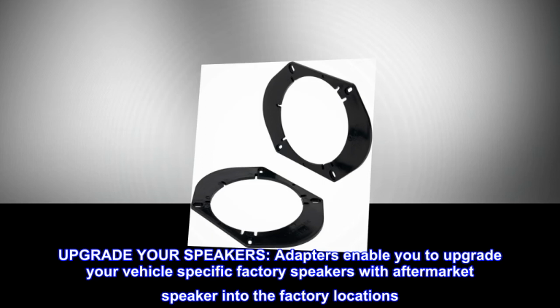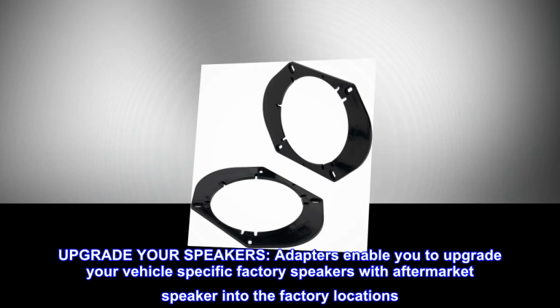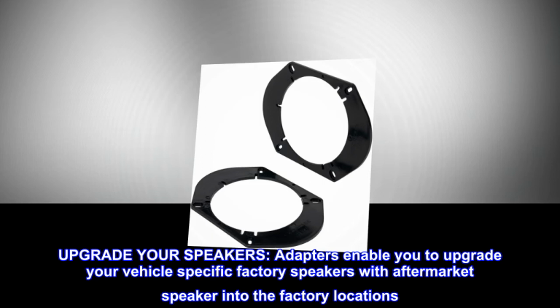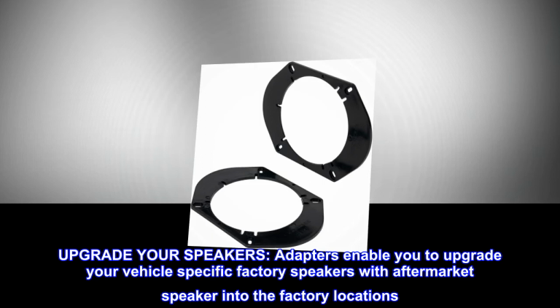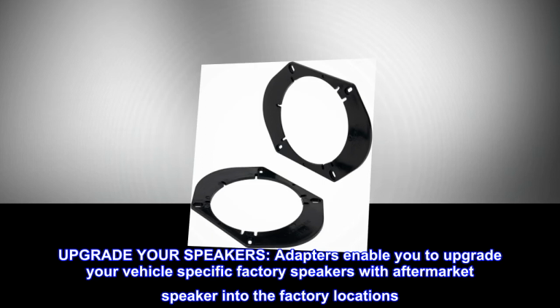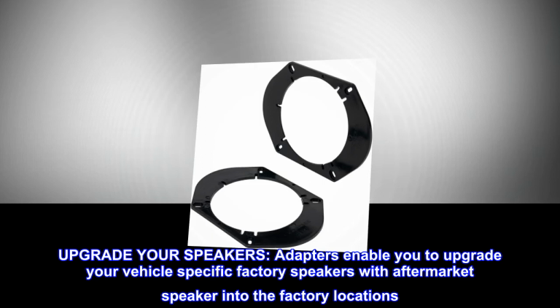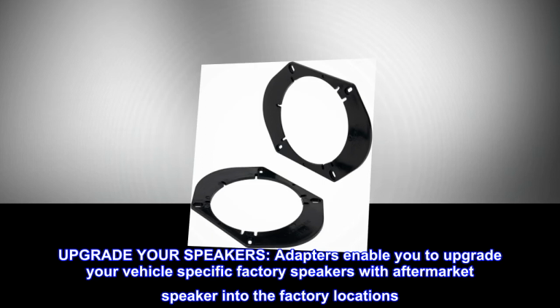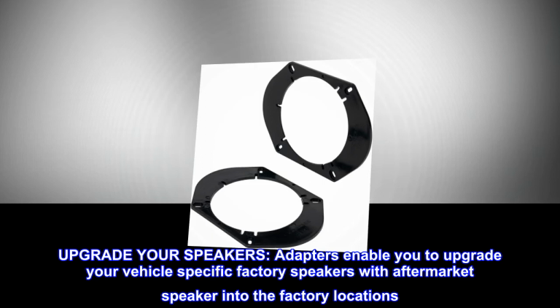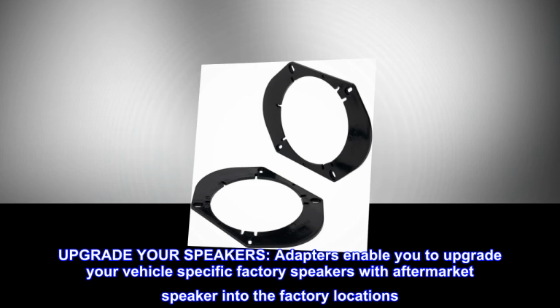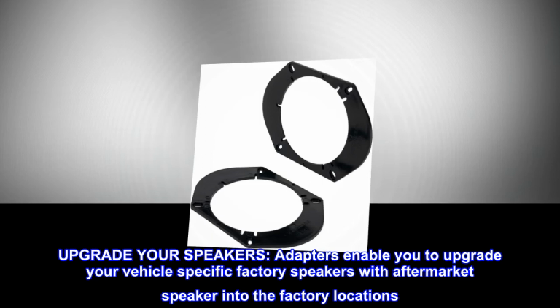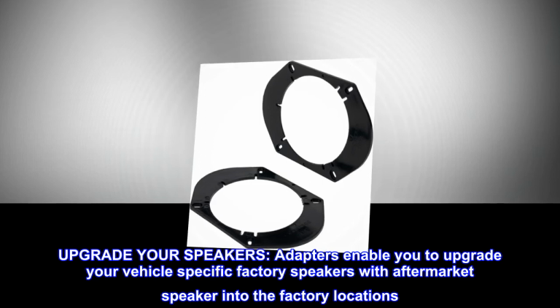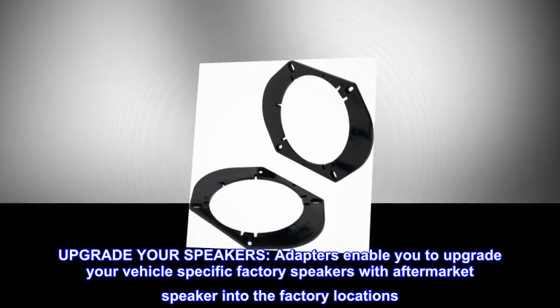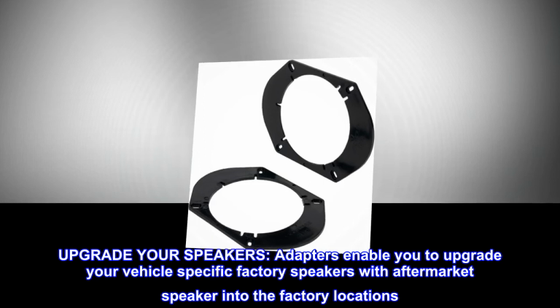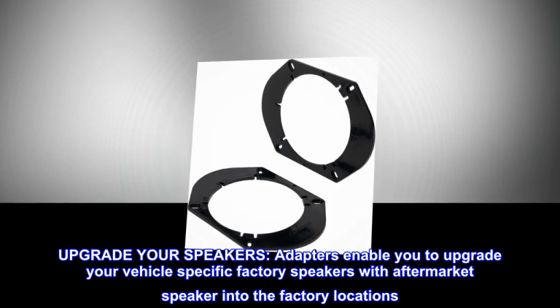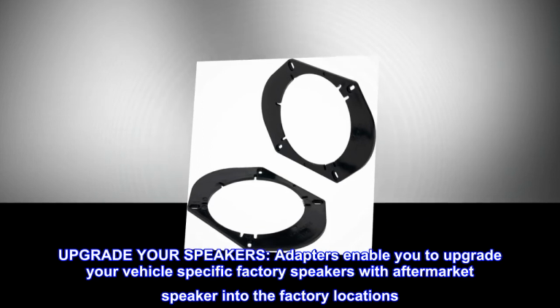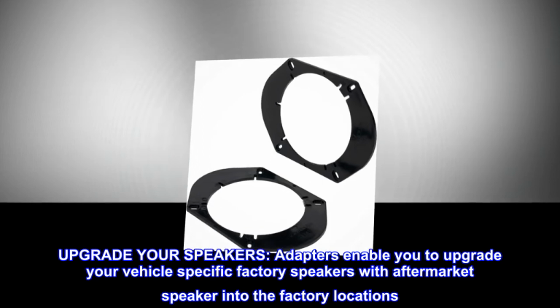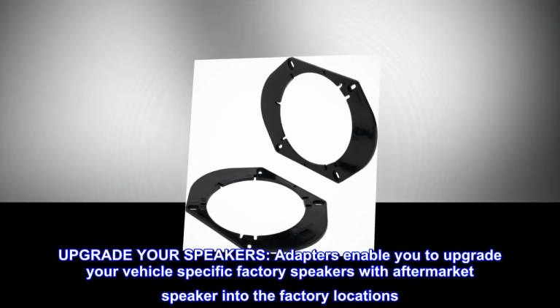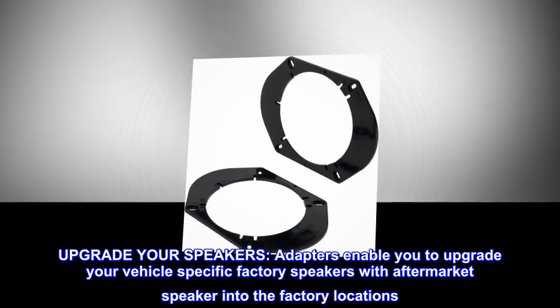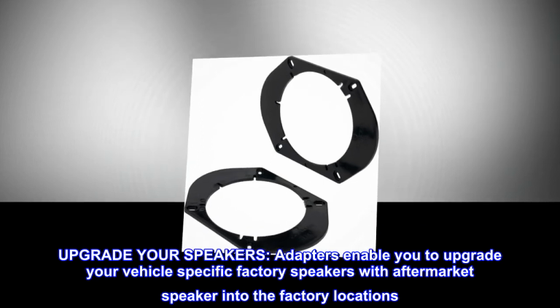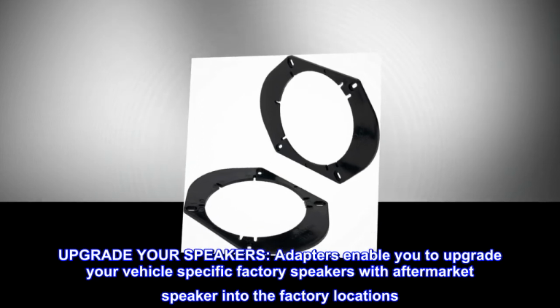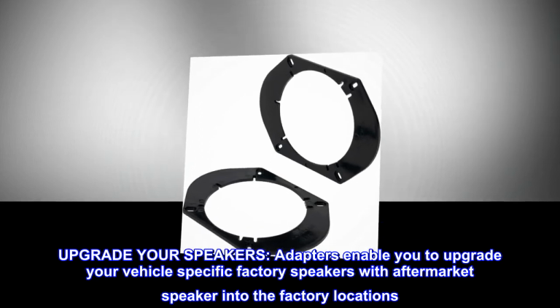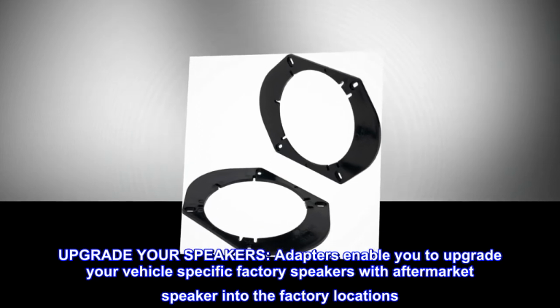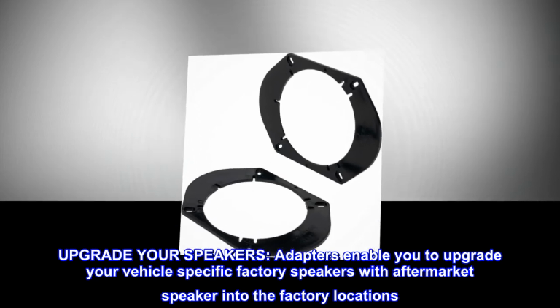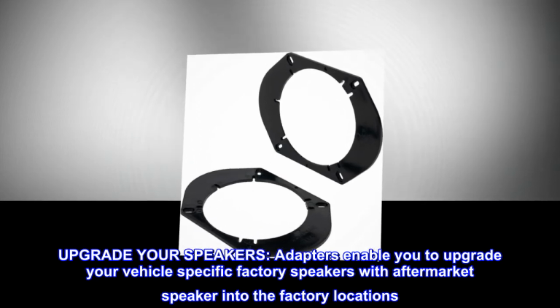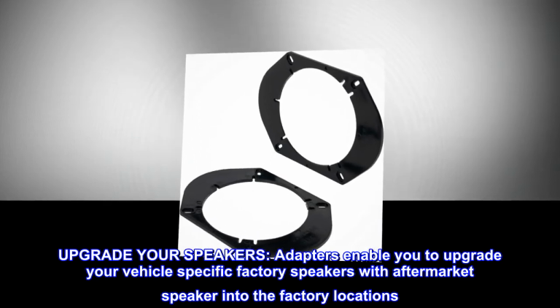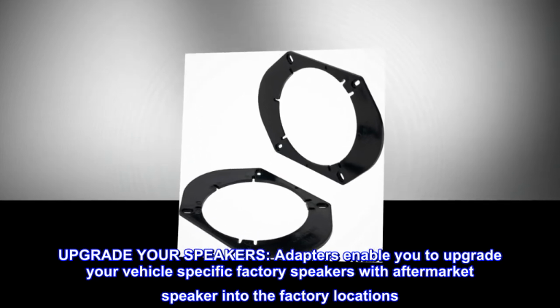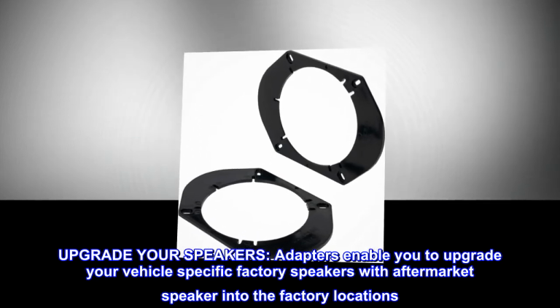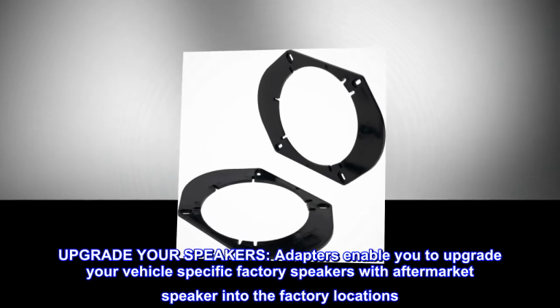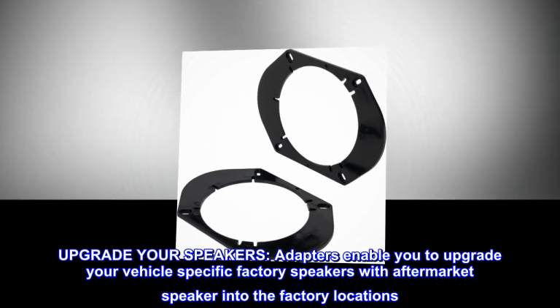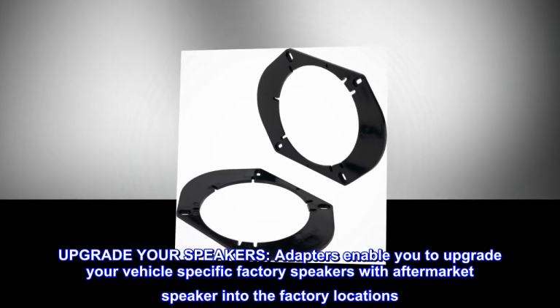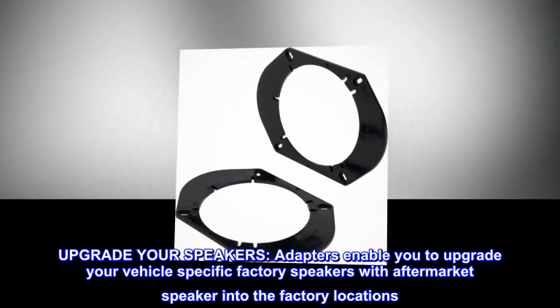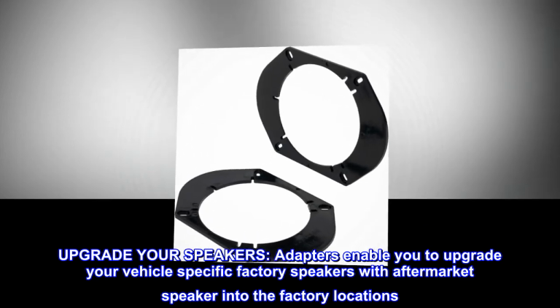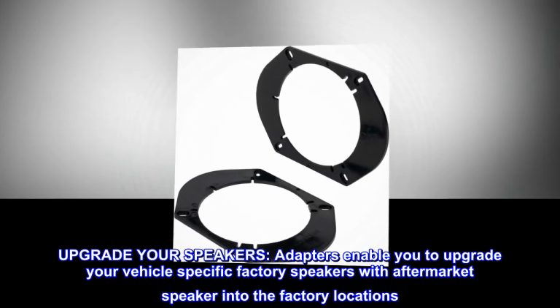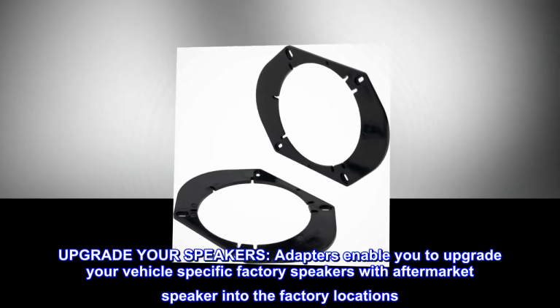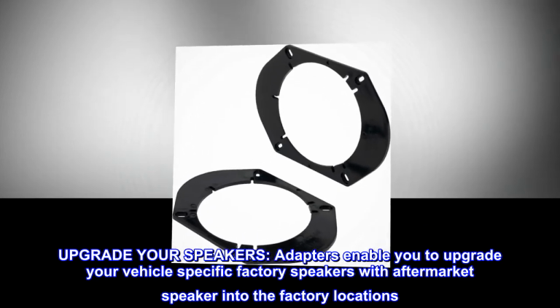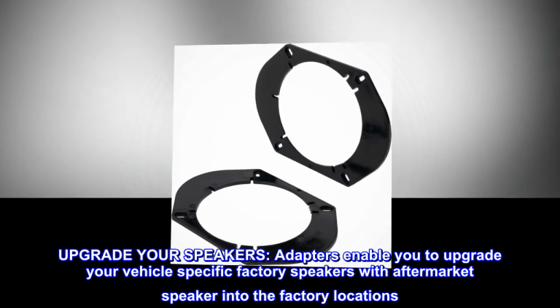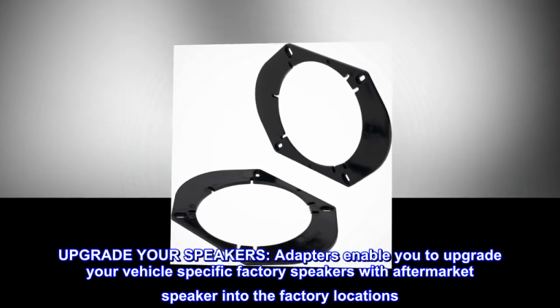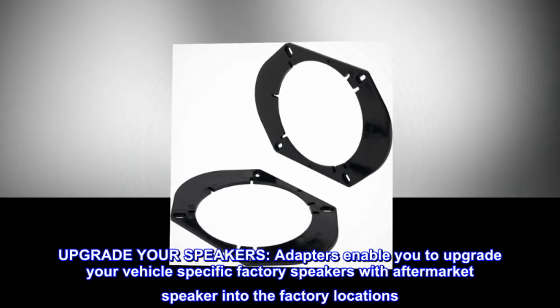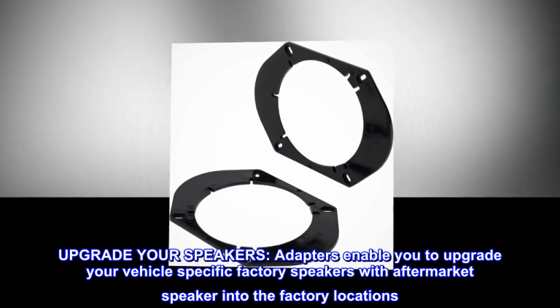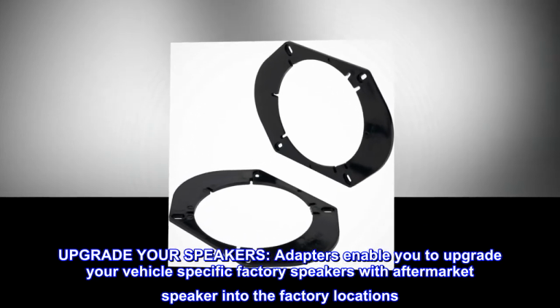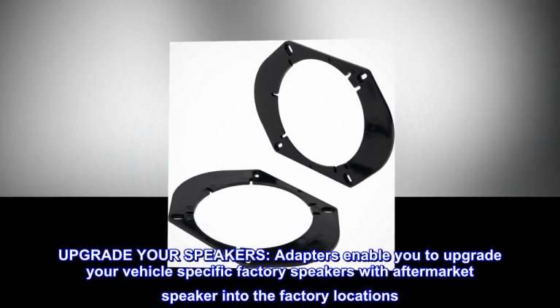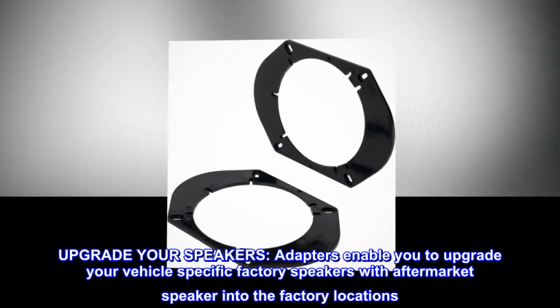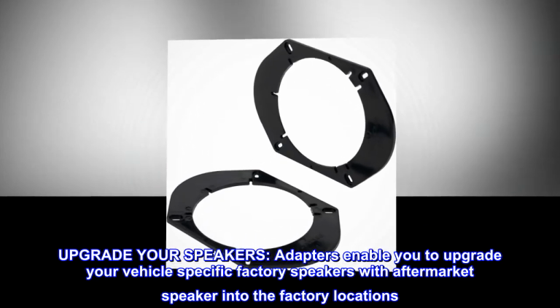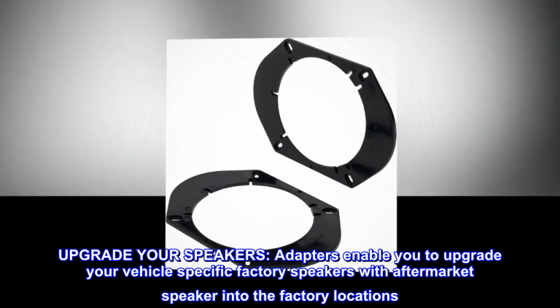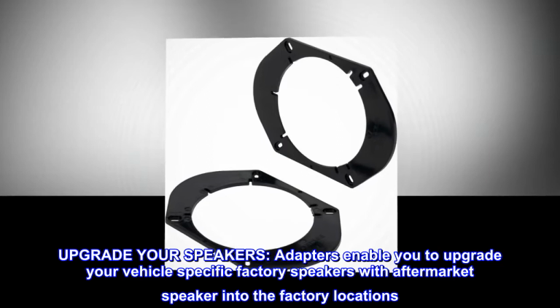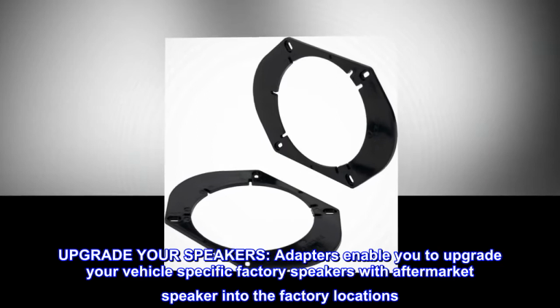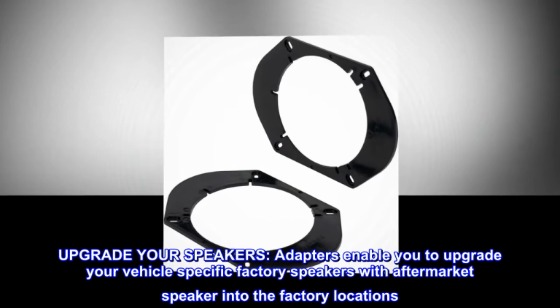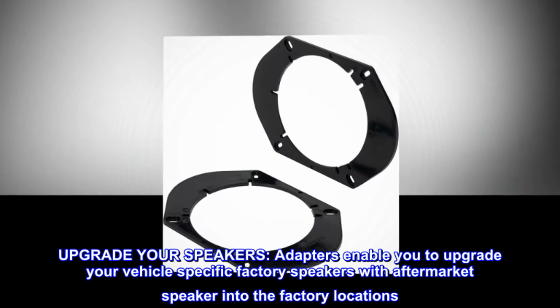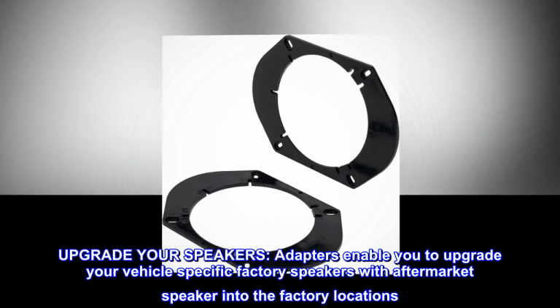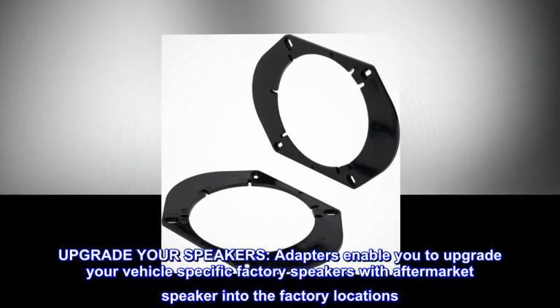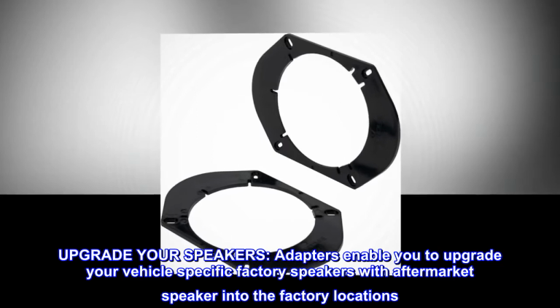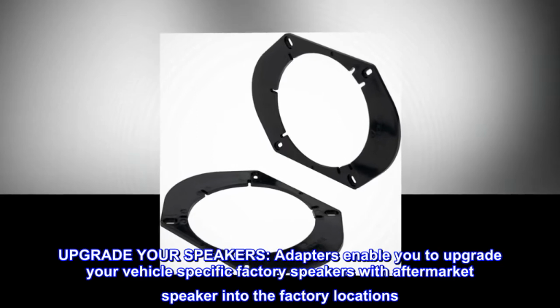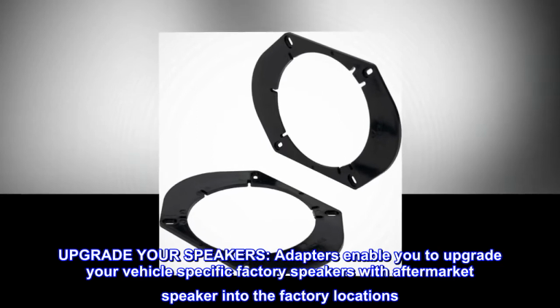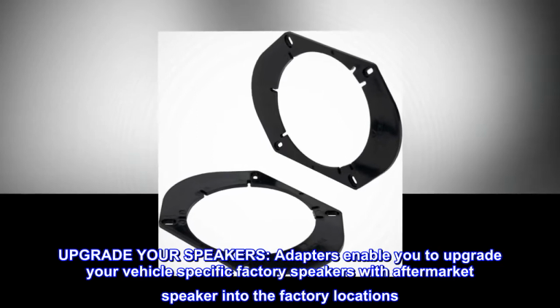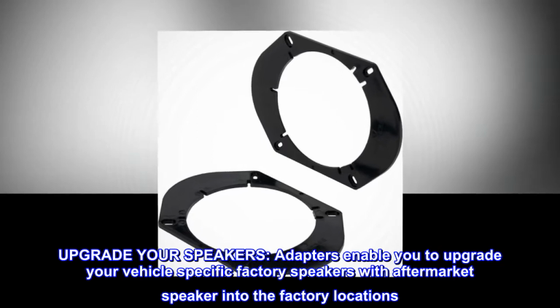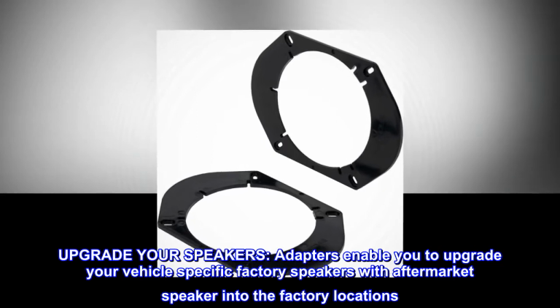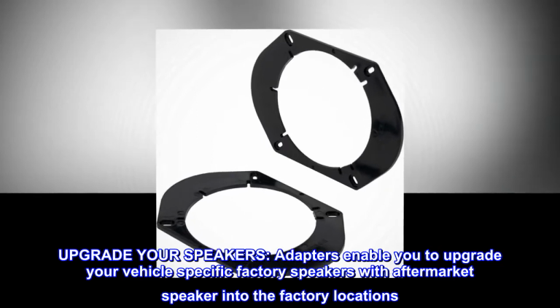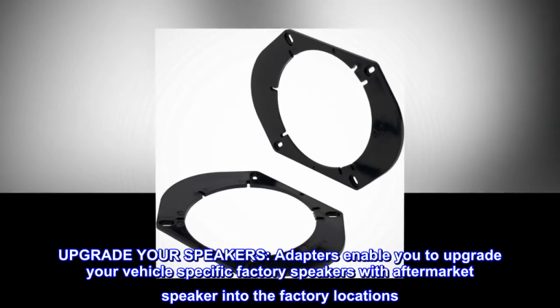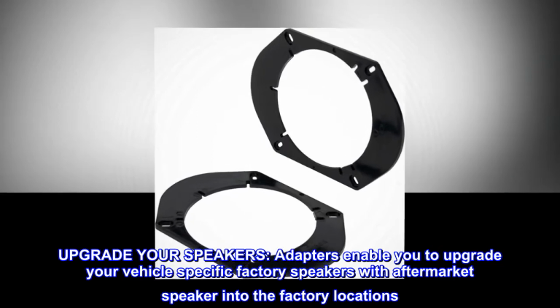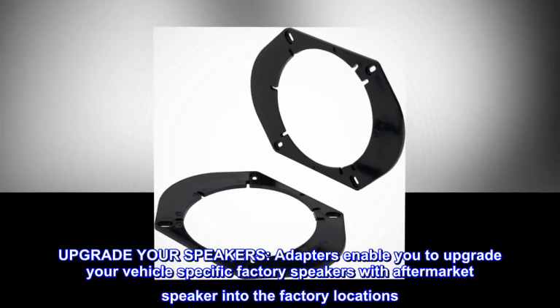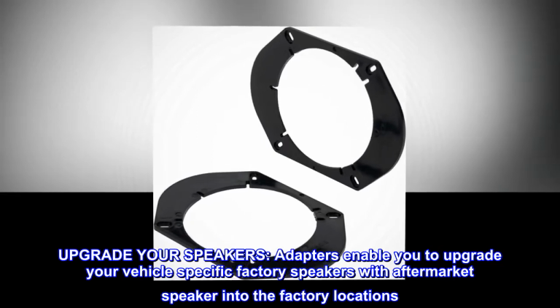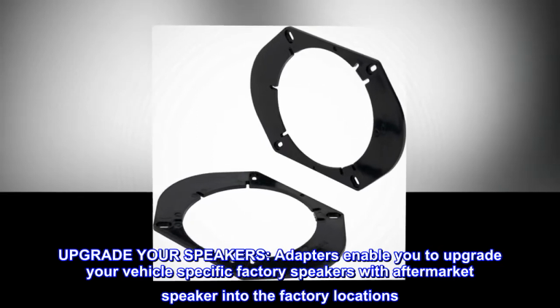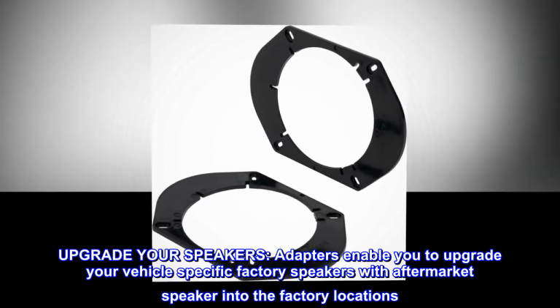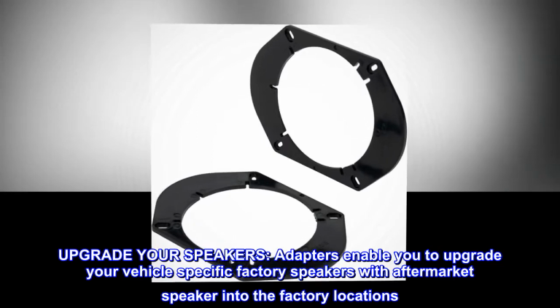Upgrade your speakers. Adapters enable you to upgrade your vehicle-specific factory speakers with aftermarket speakers into the factory locations.